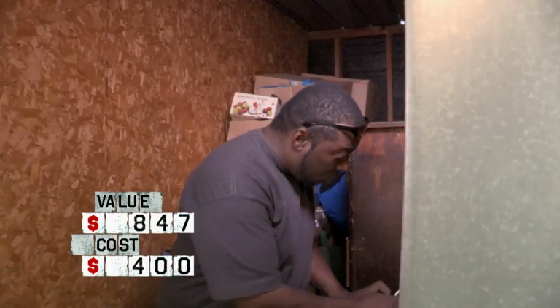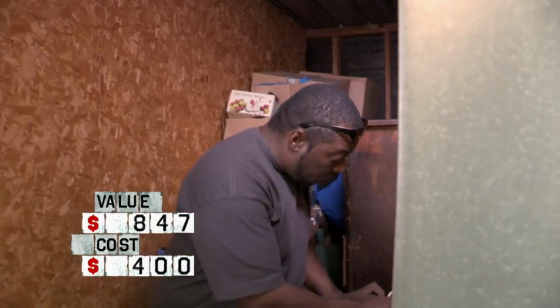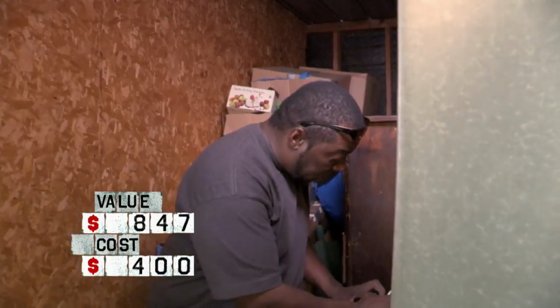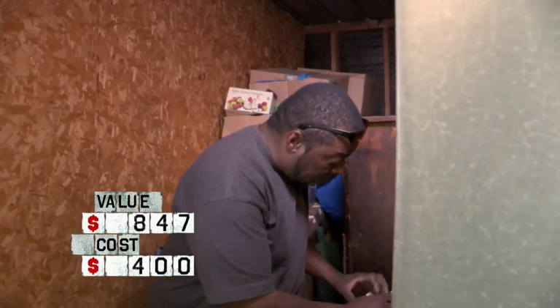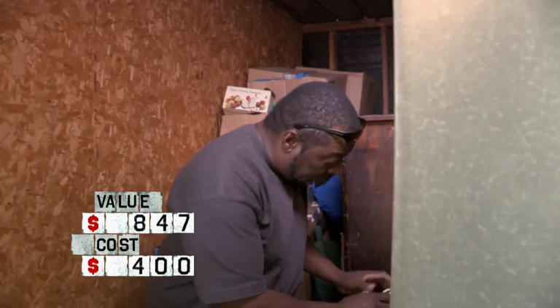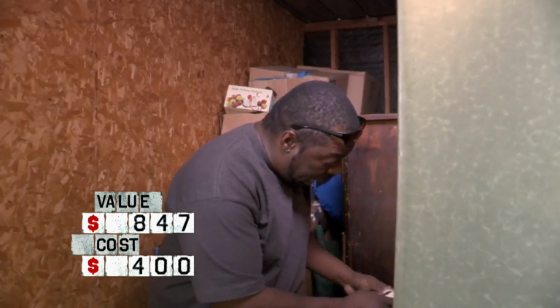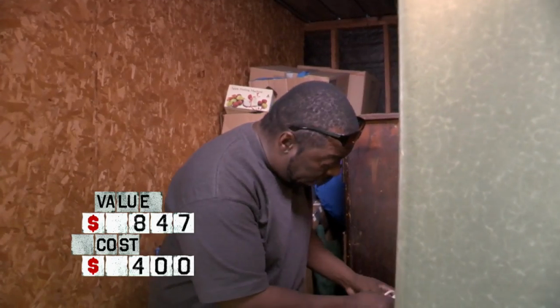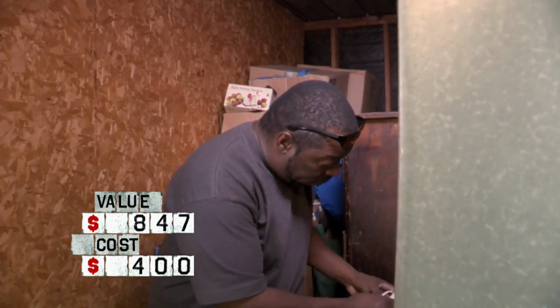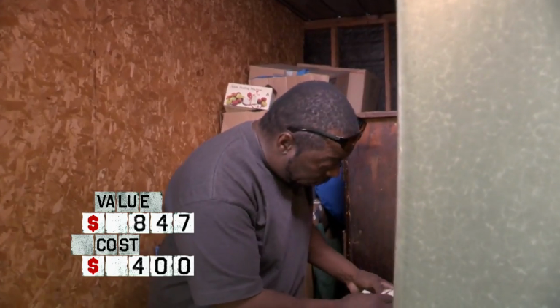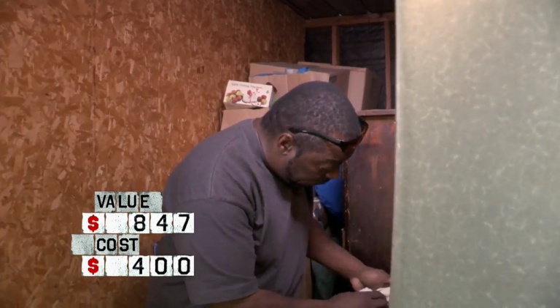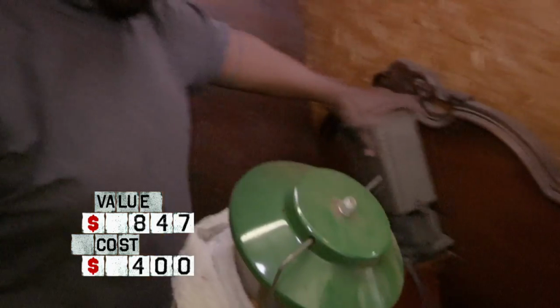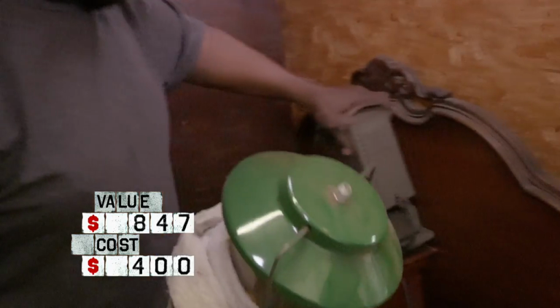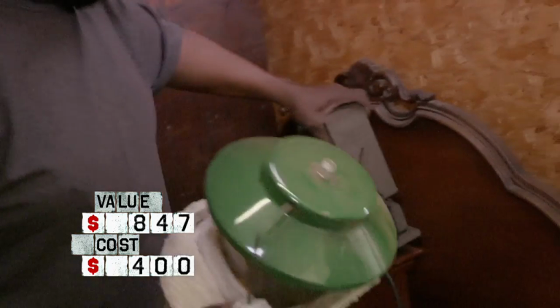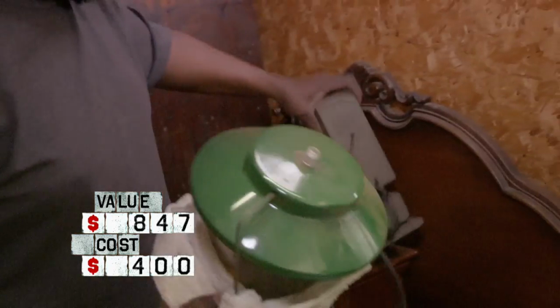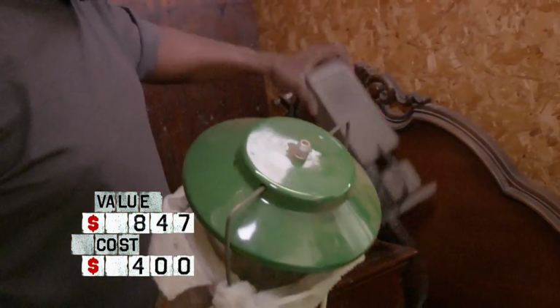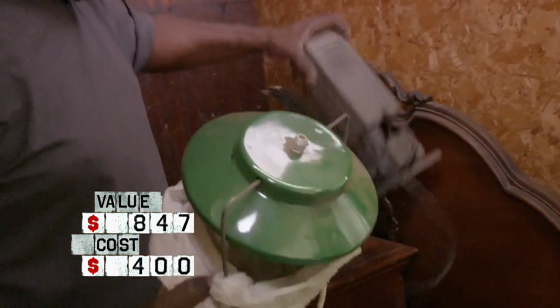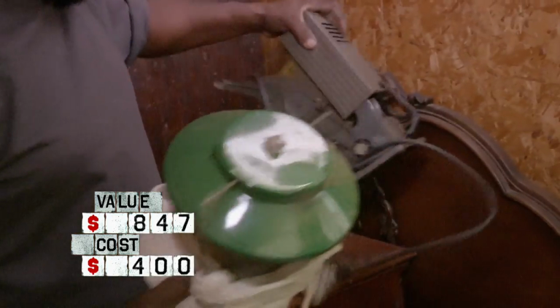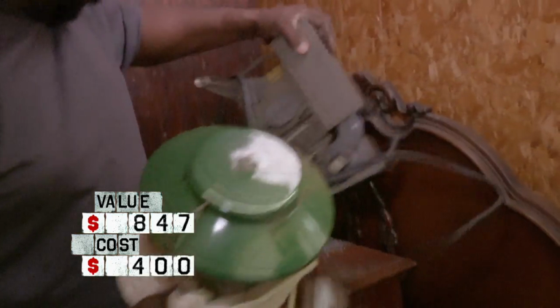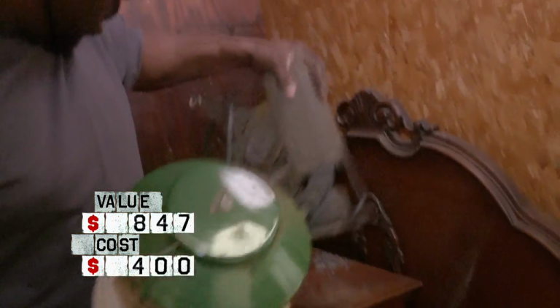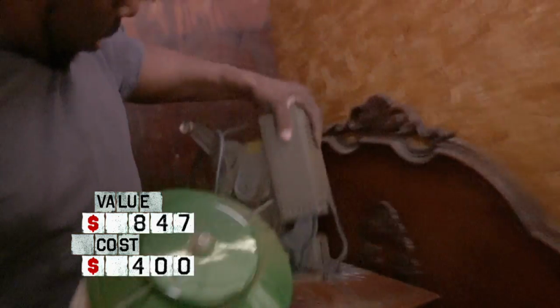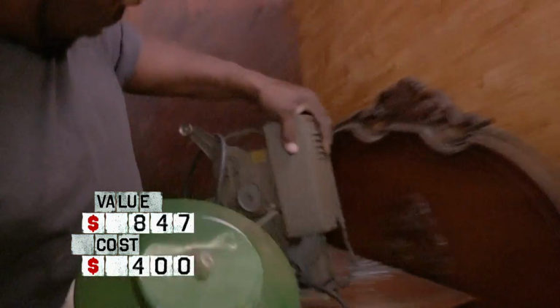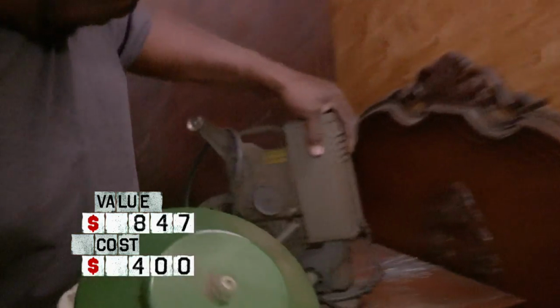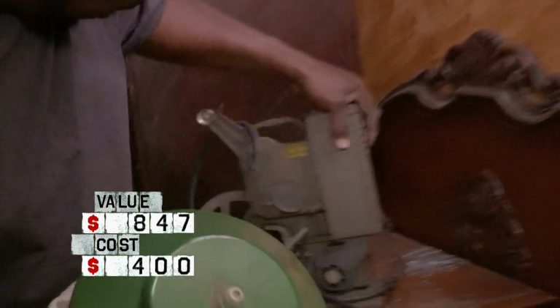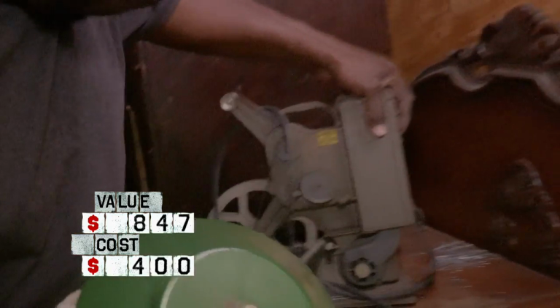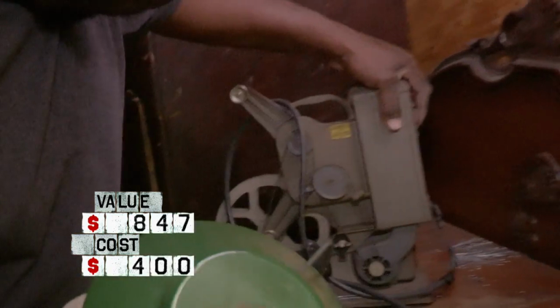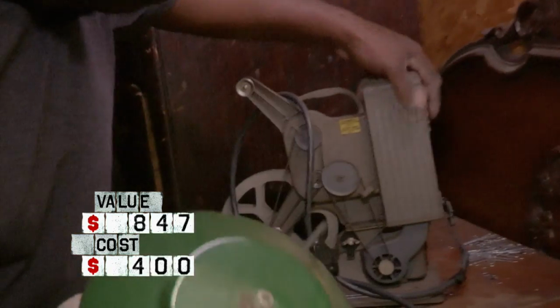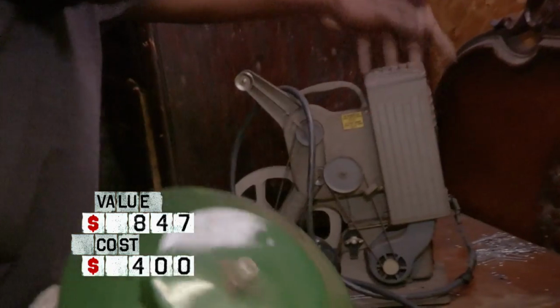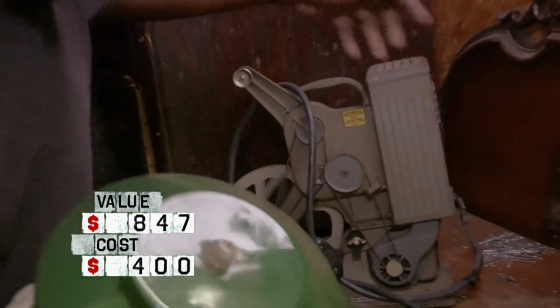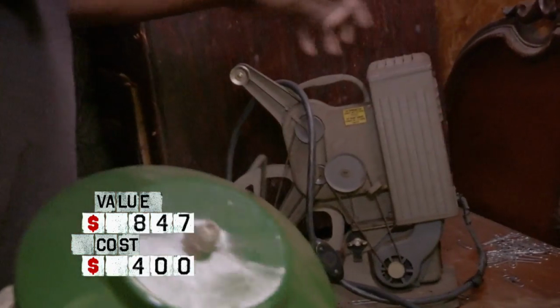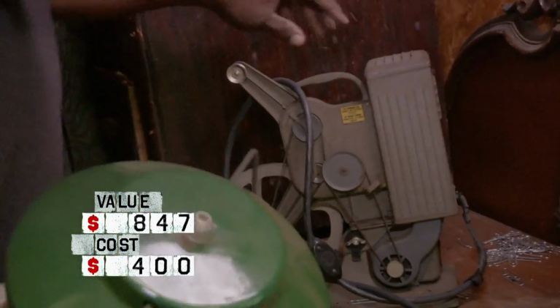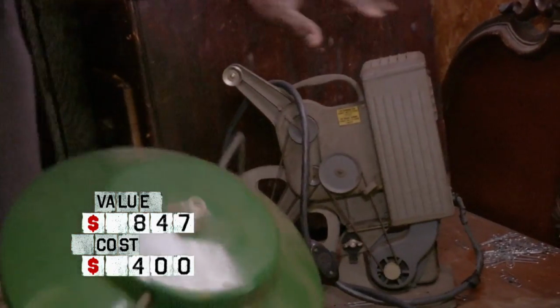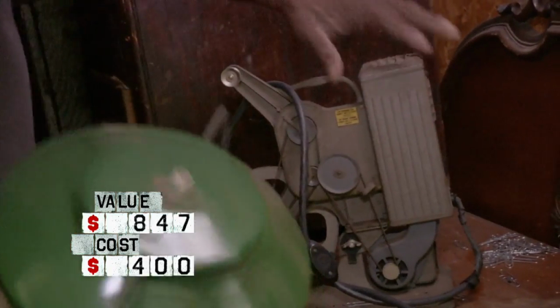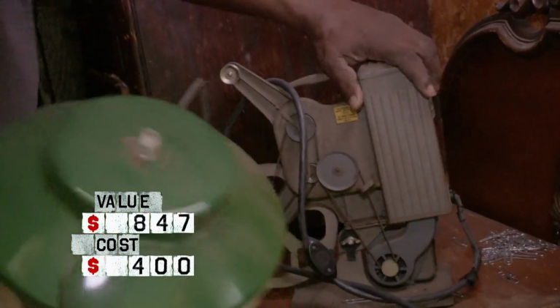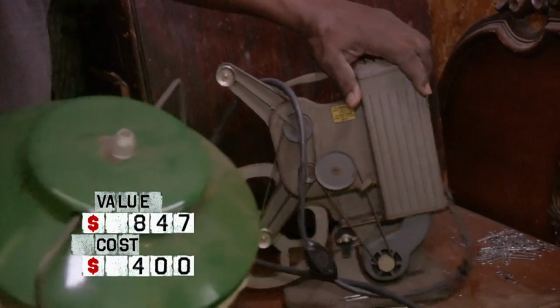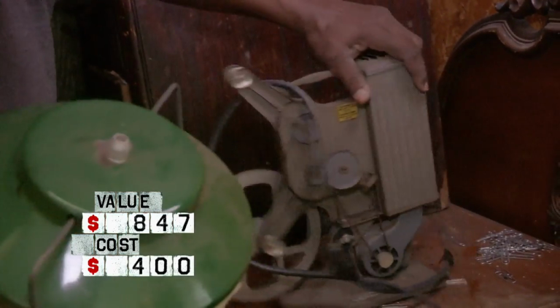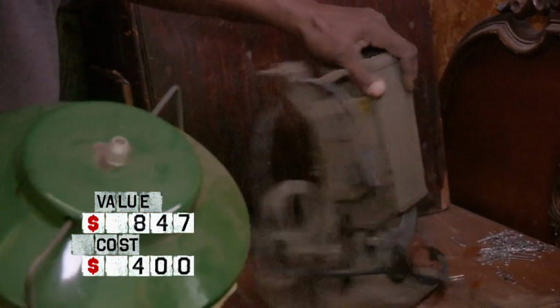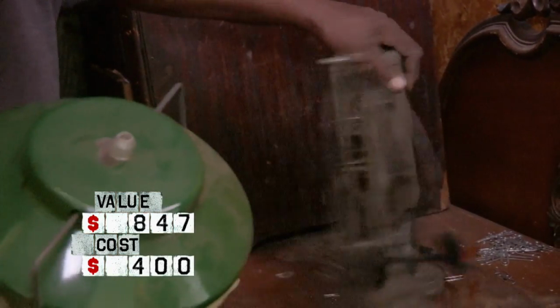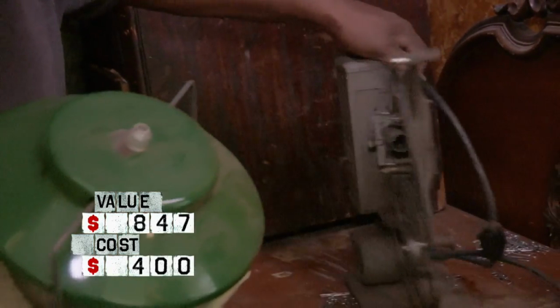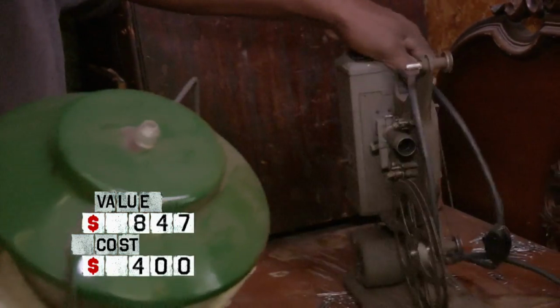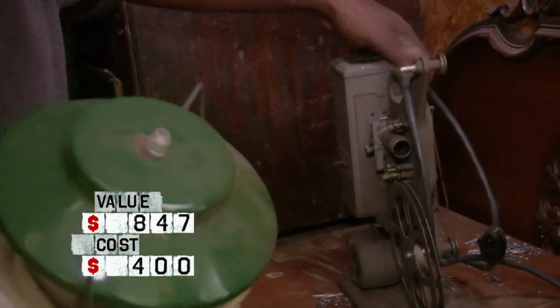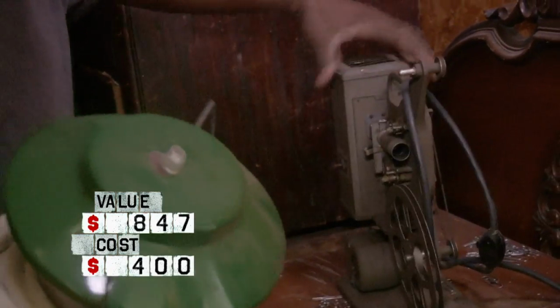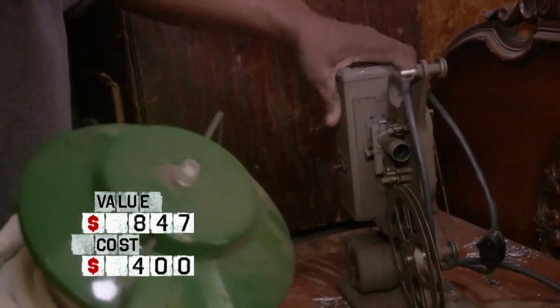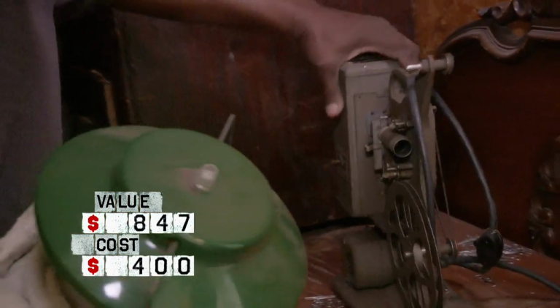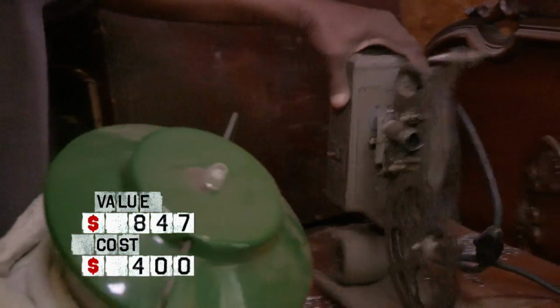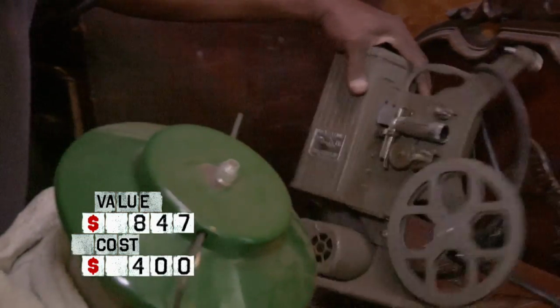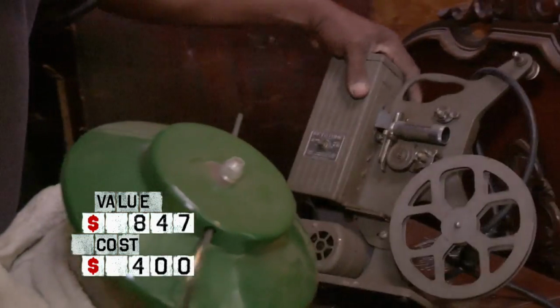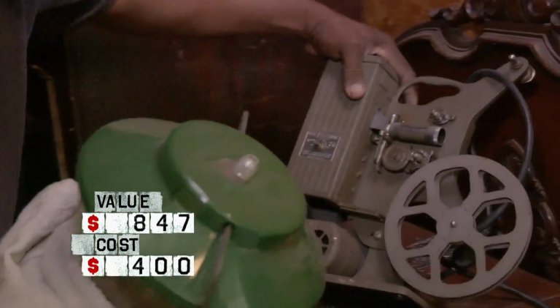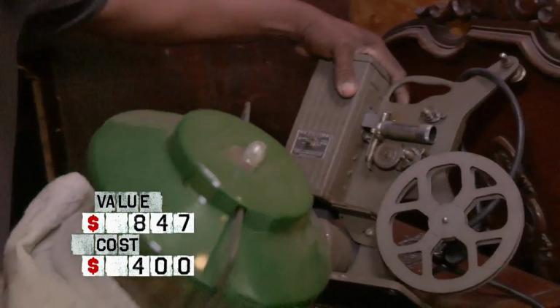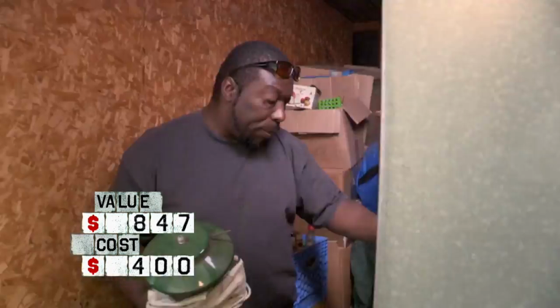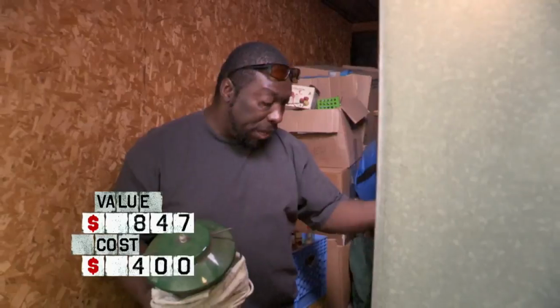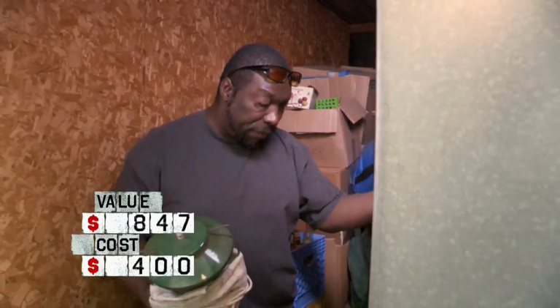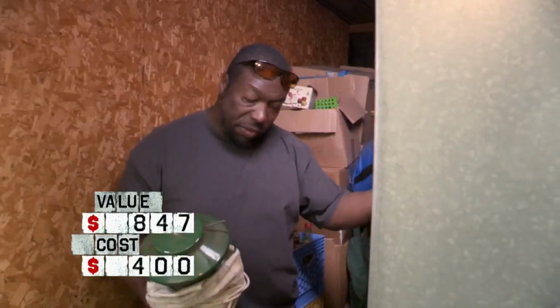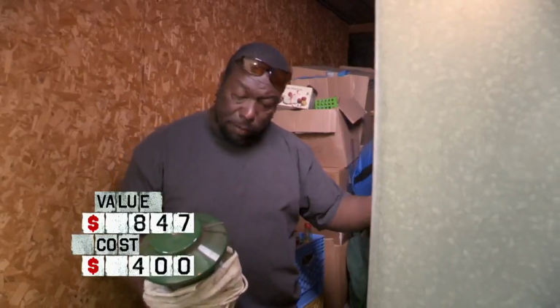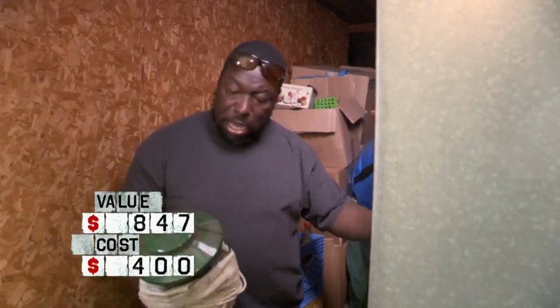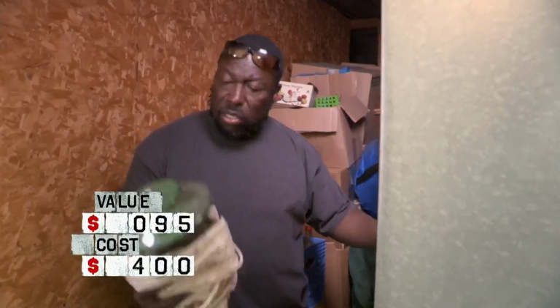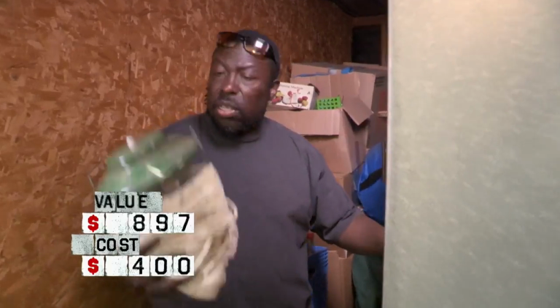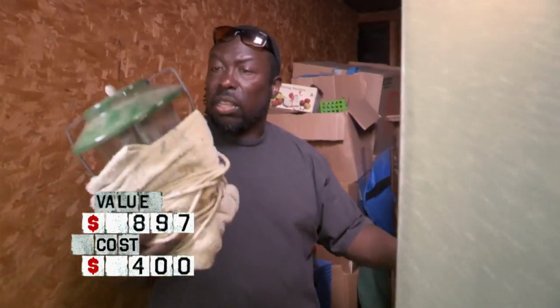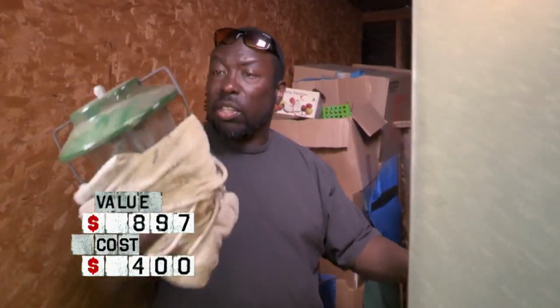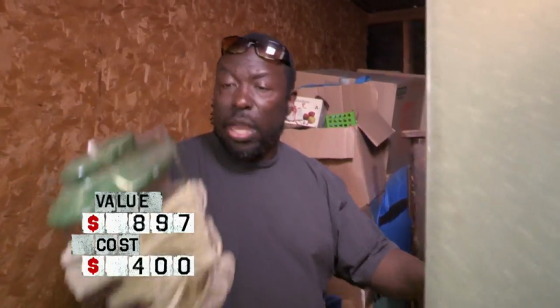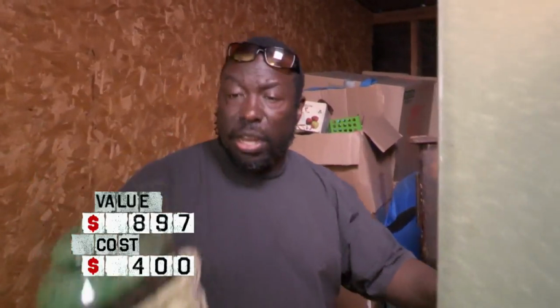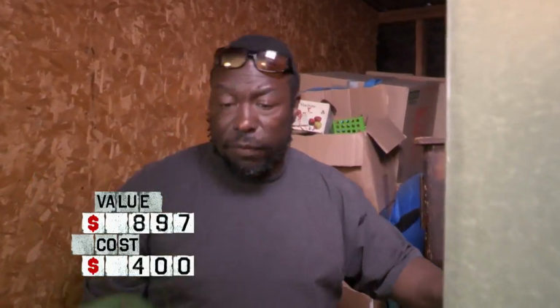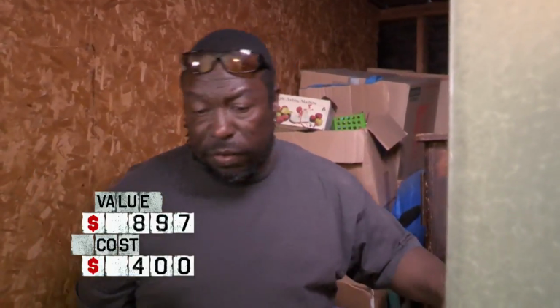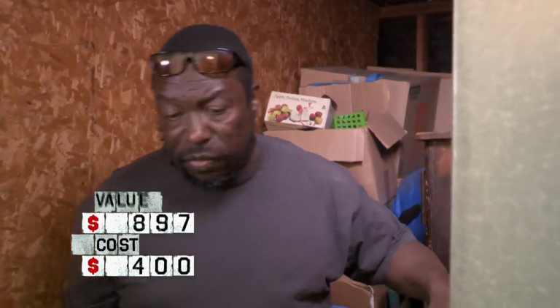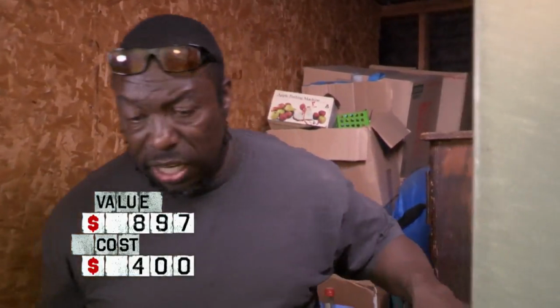We got a lantern right here — that's kind of cool. We also got like an 8-millimeter reel-to-reel. Put it at $50. This right here at $15.